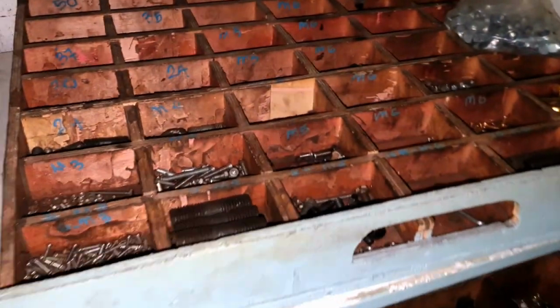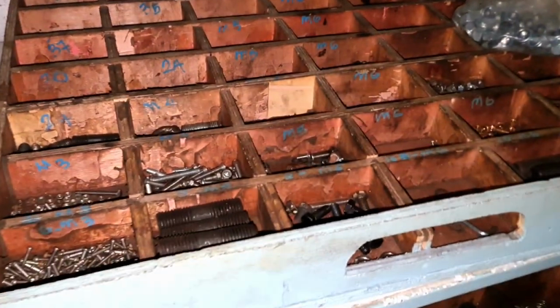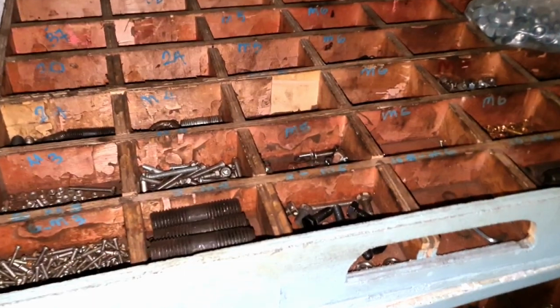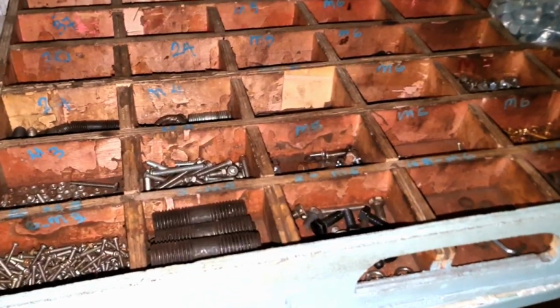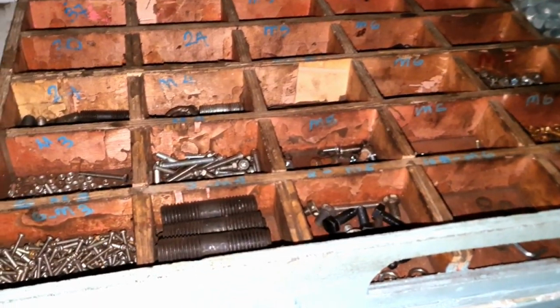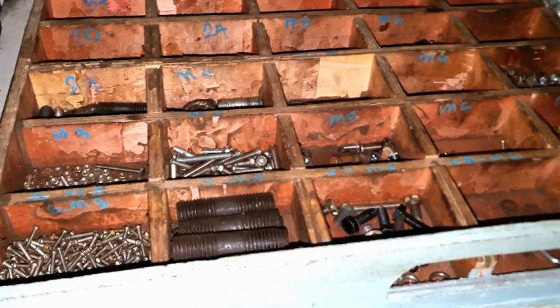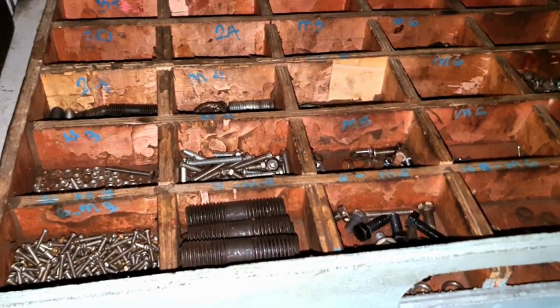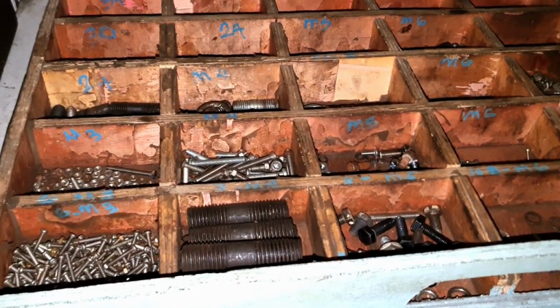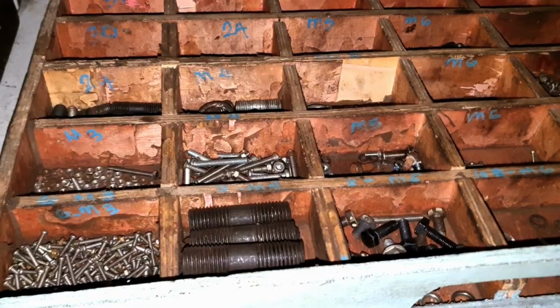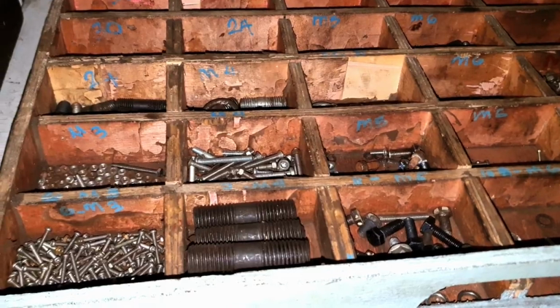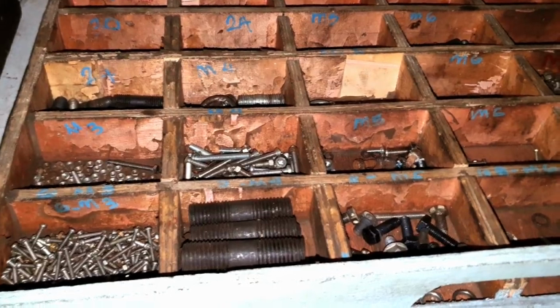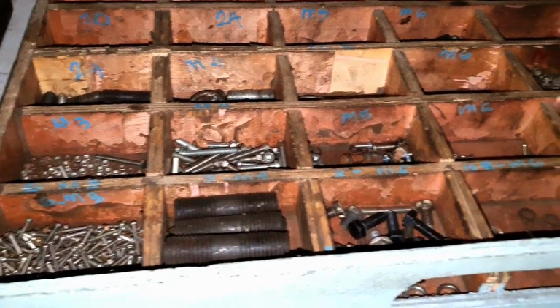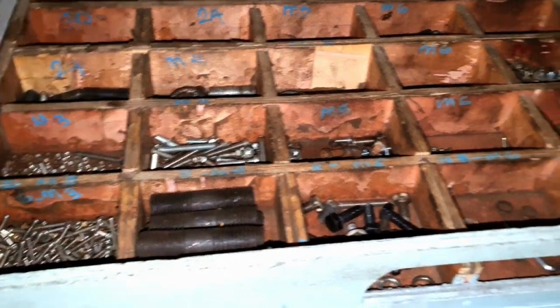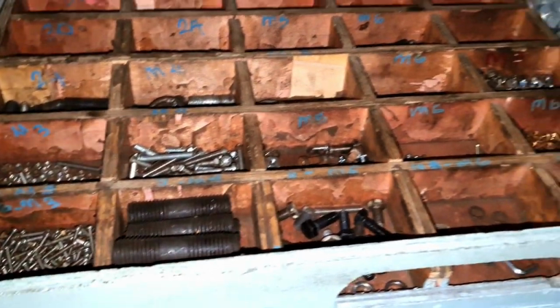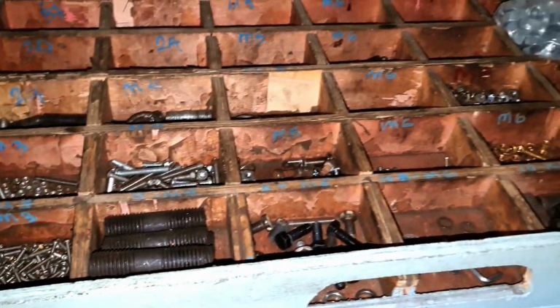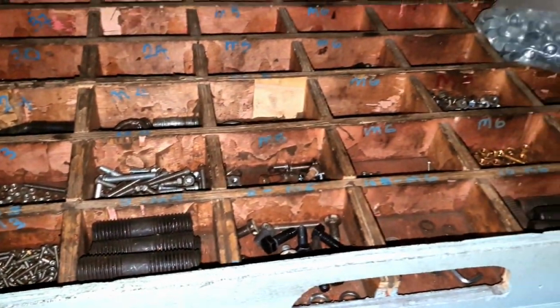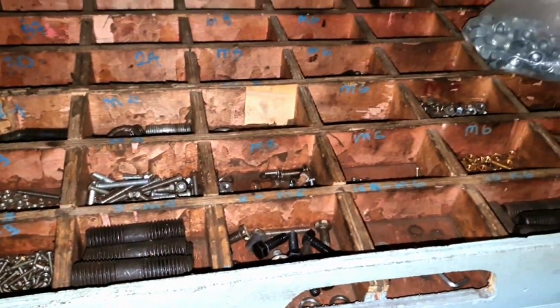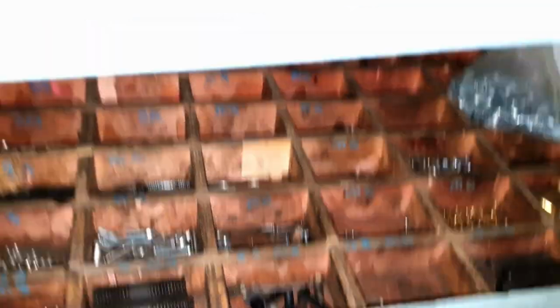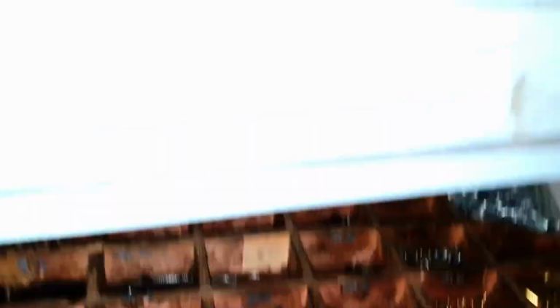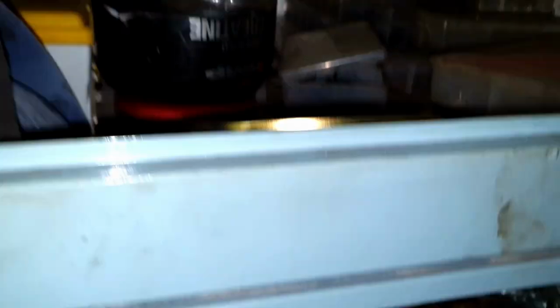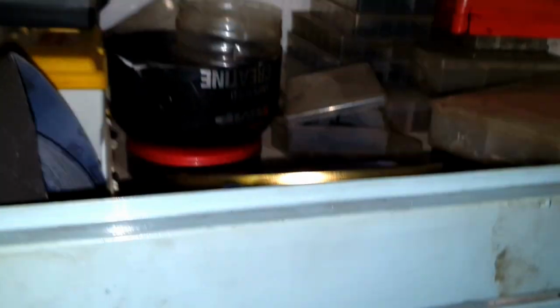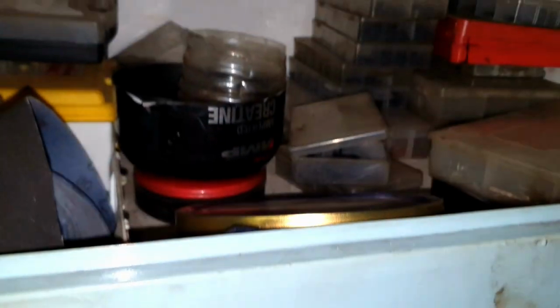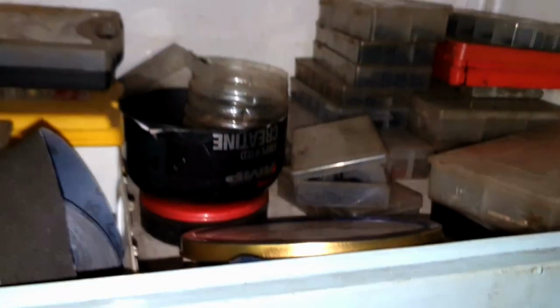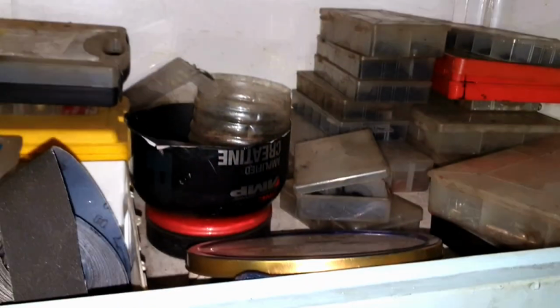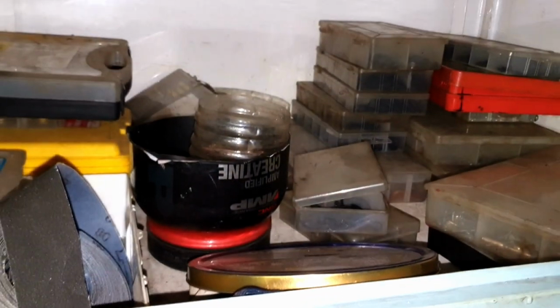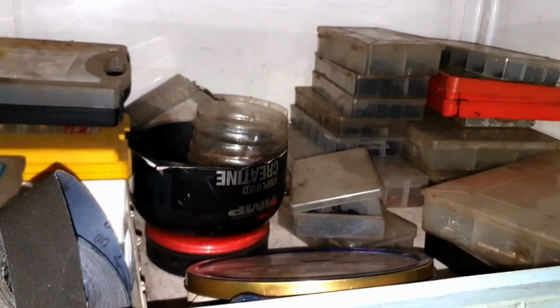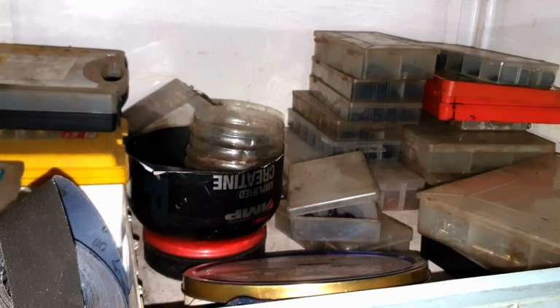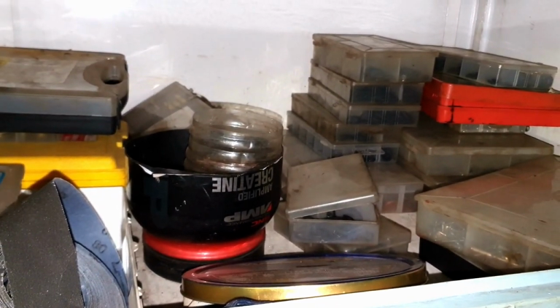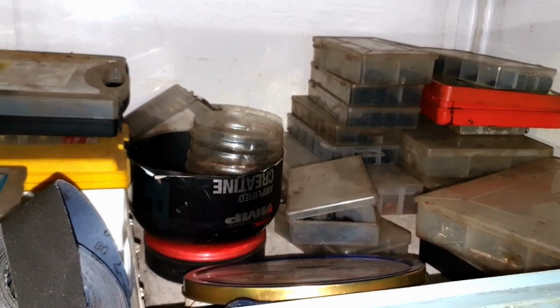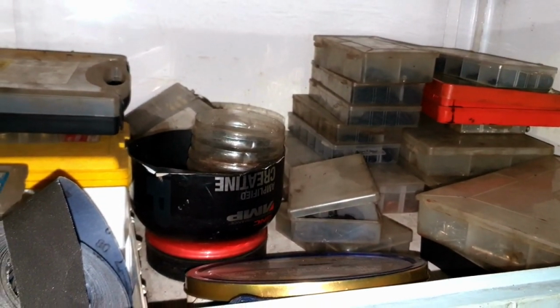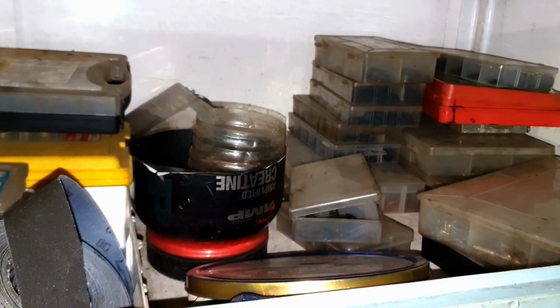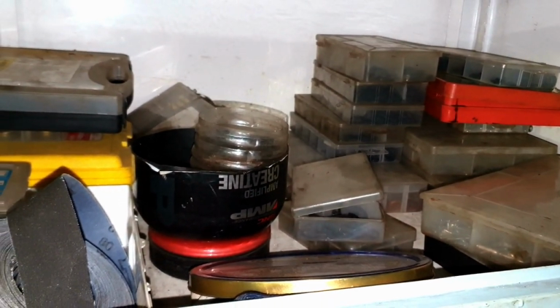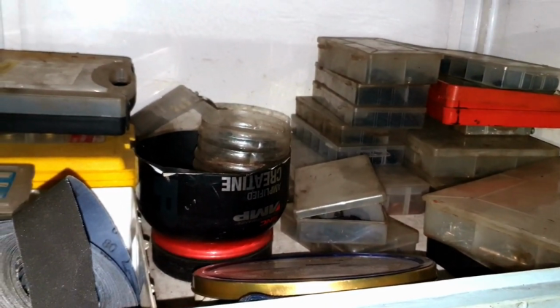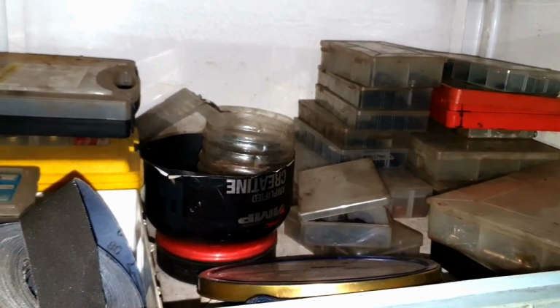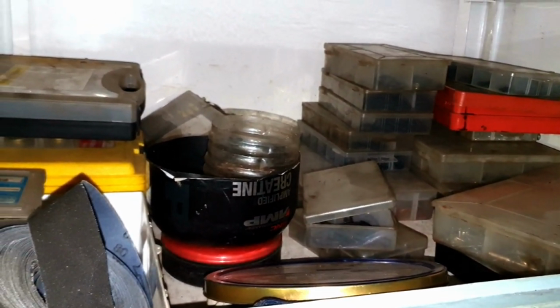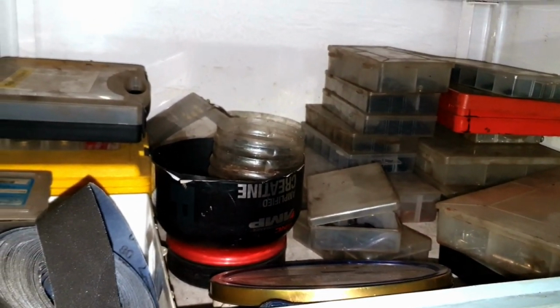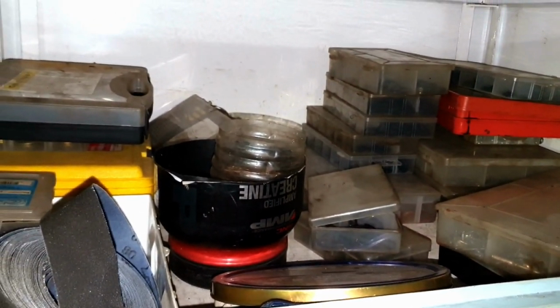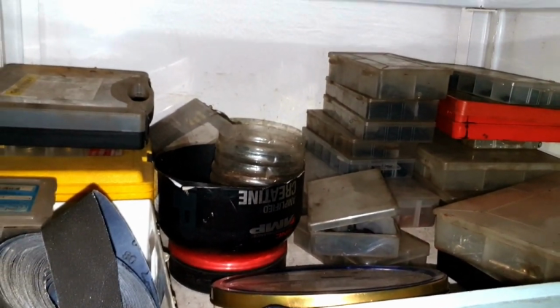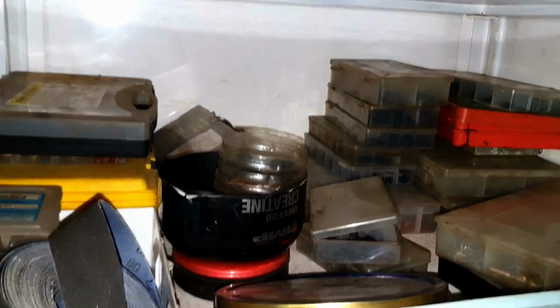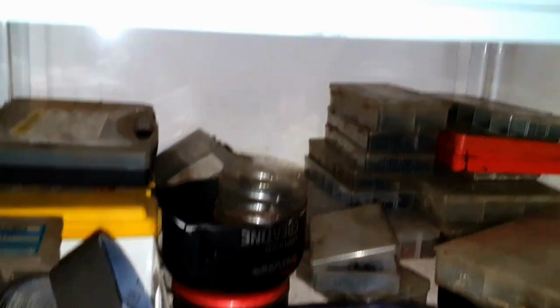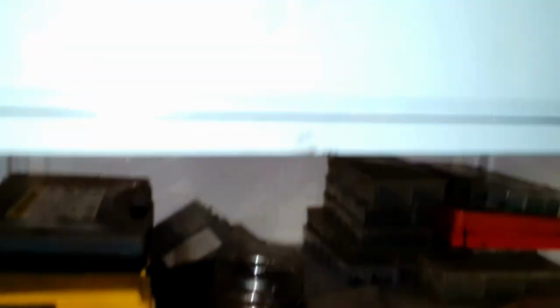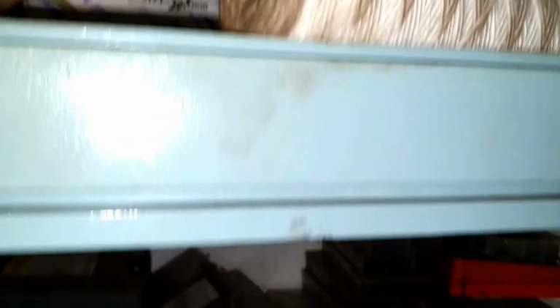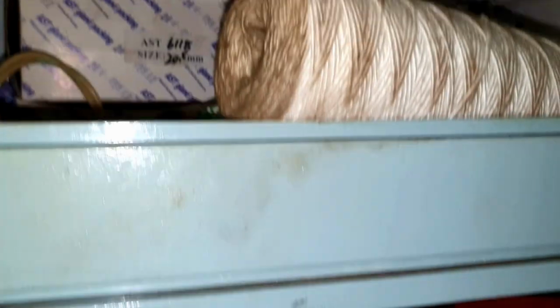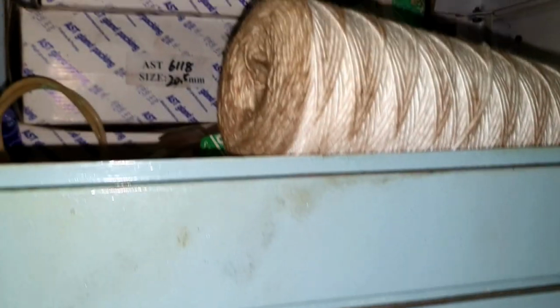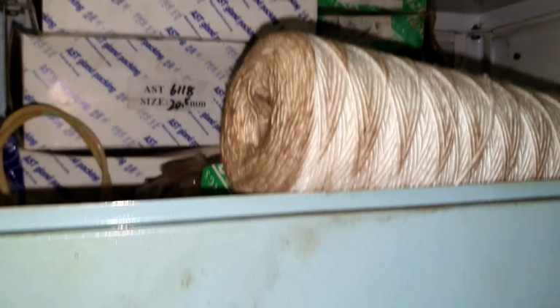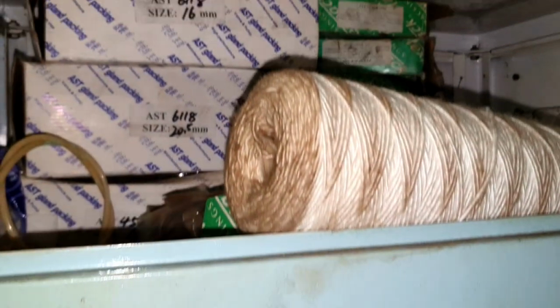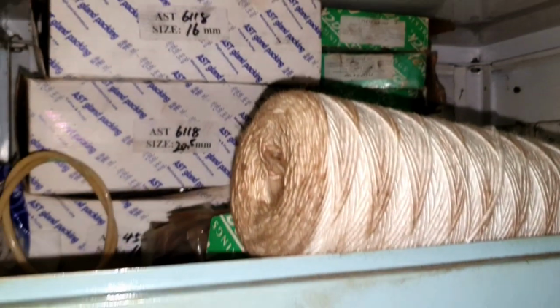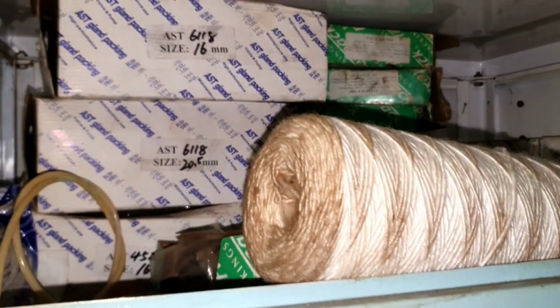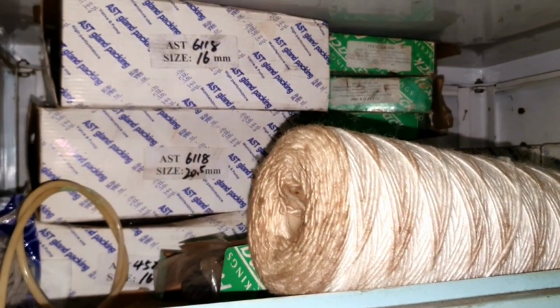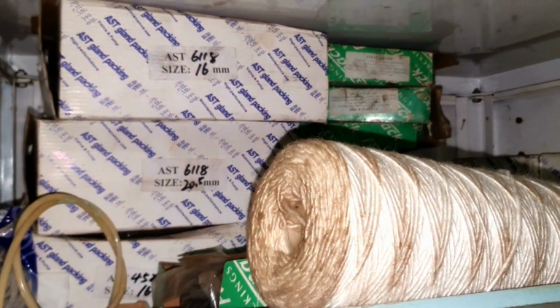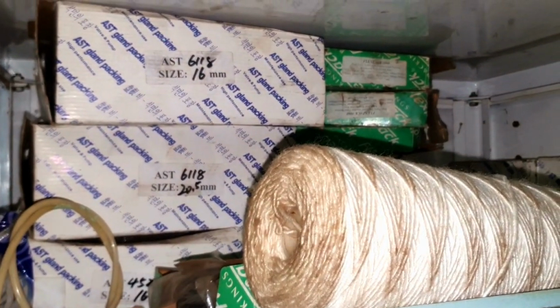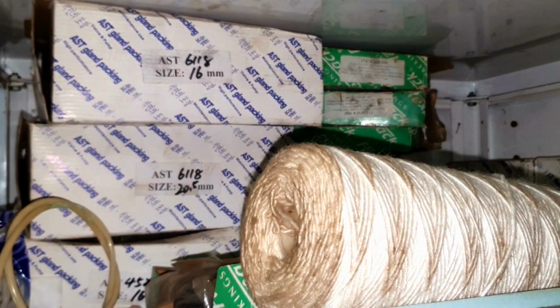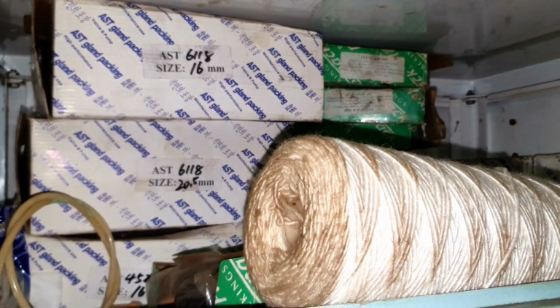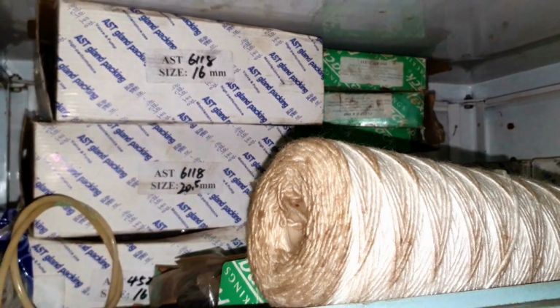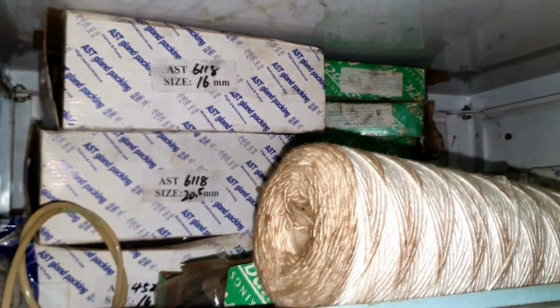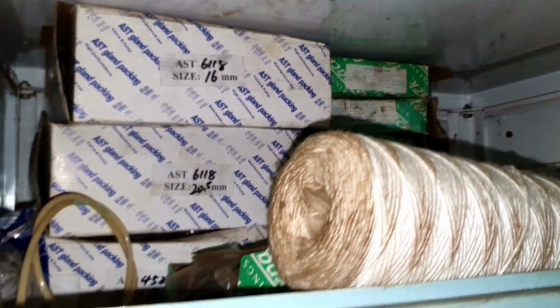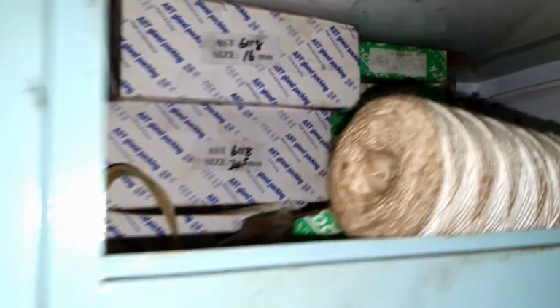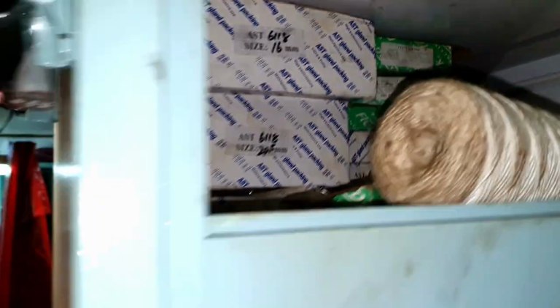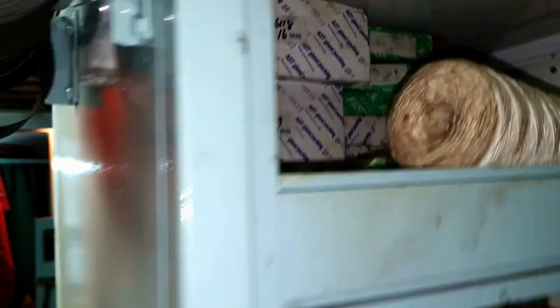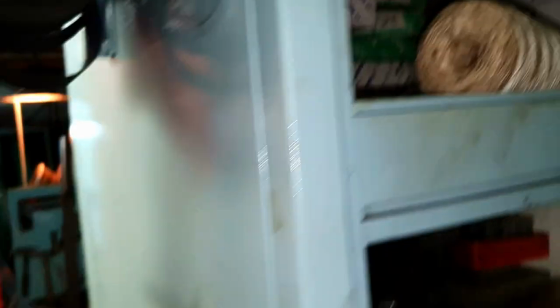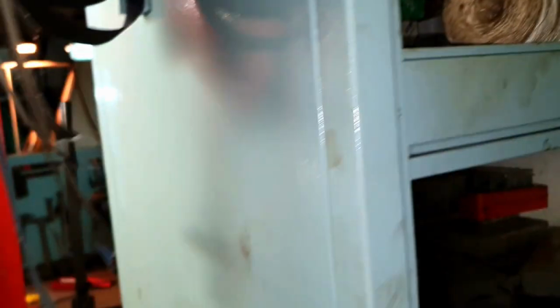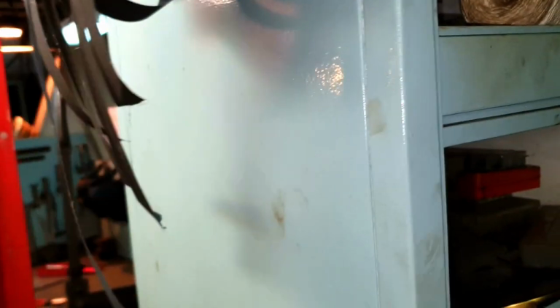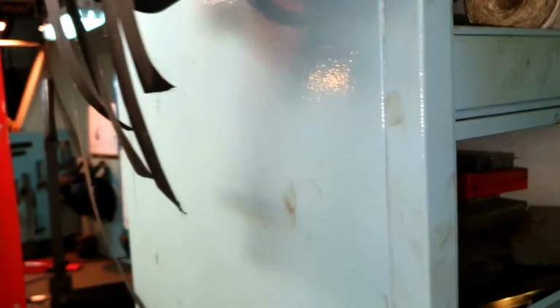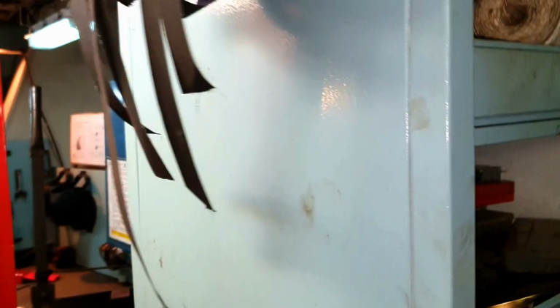Another shelf is for storing small sizes of different screws, nuts, washers, o-rings, and copper washer sets. And also non-asbestos packings of different types and sandpaper rolls.